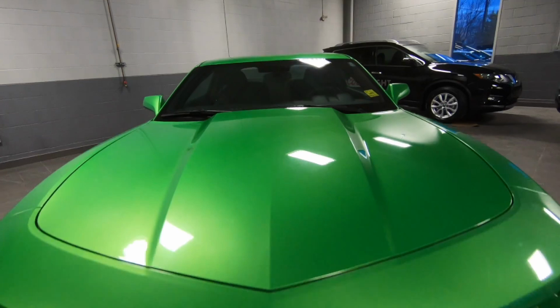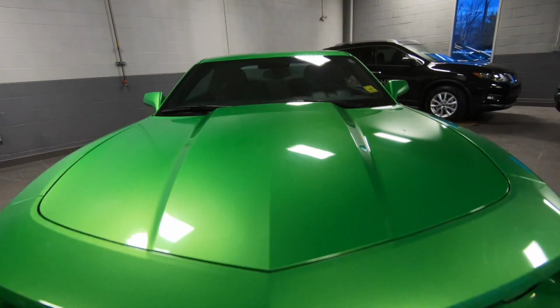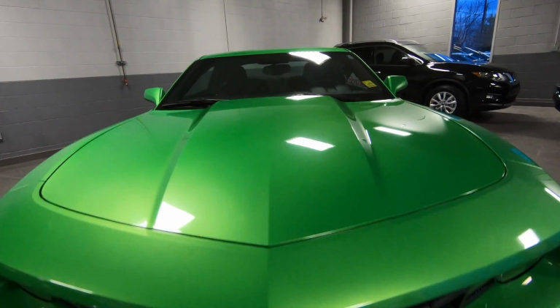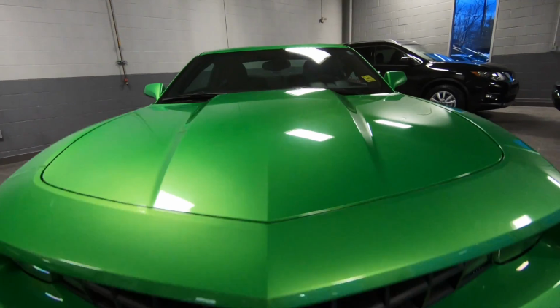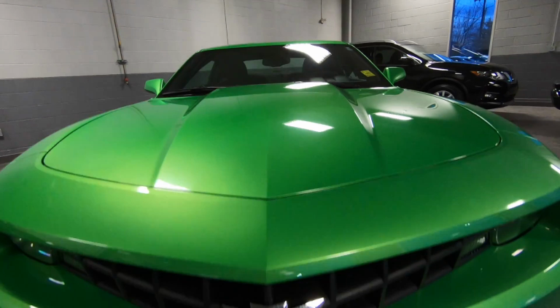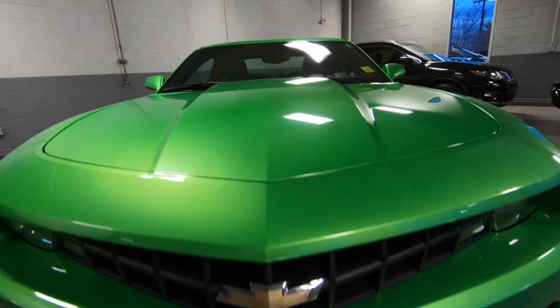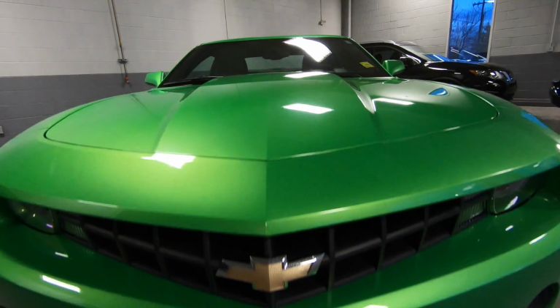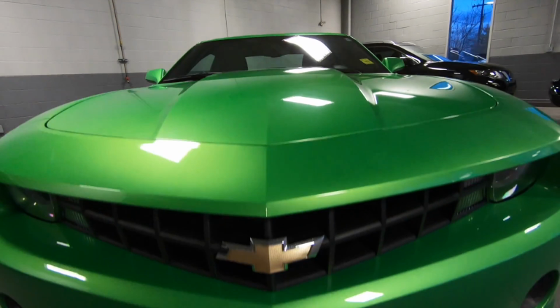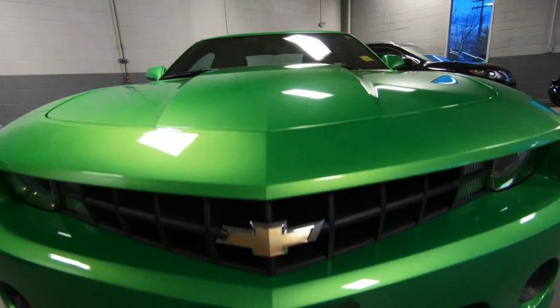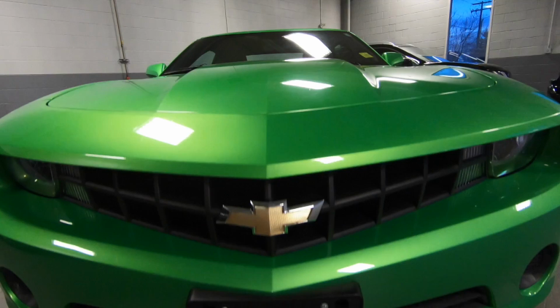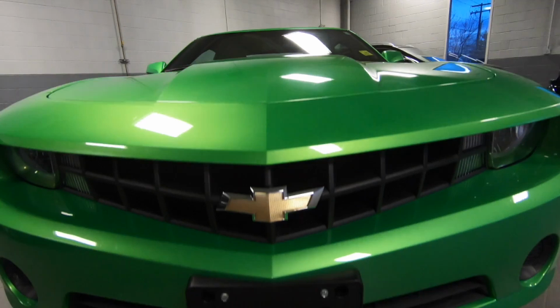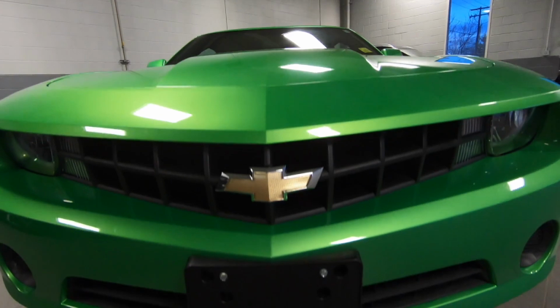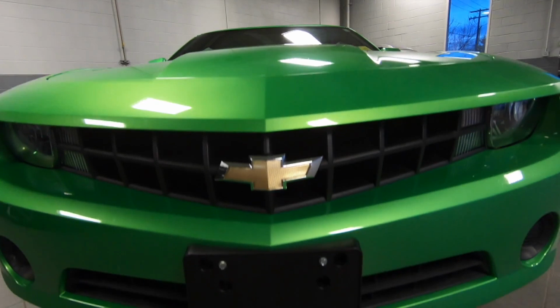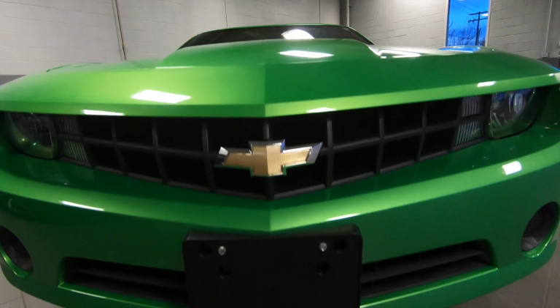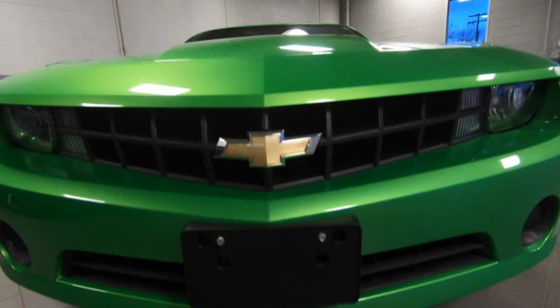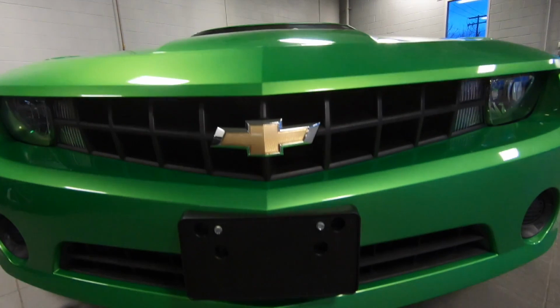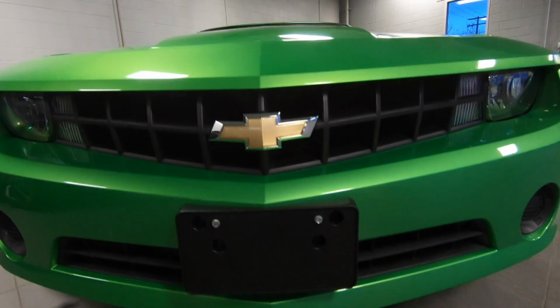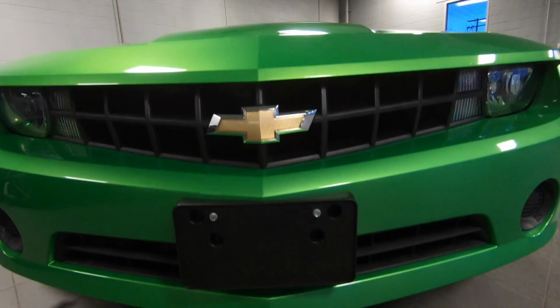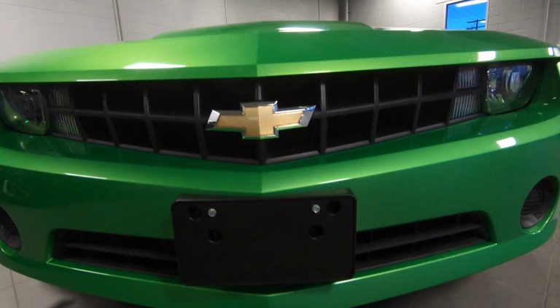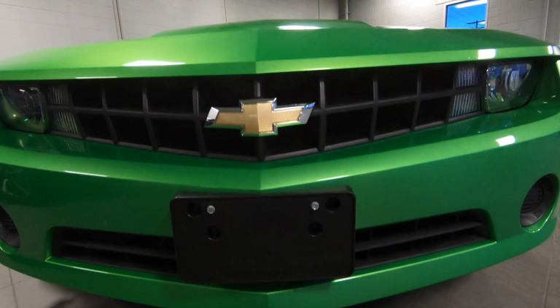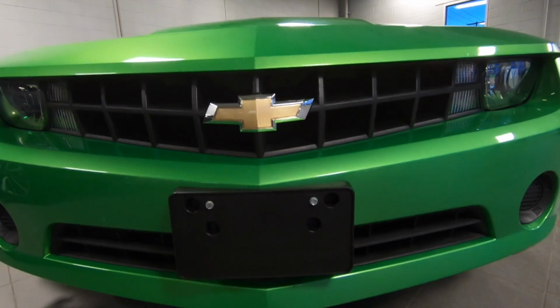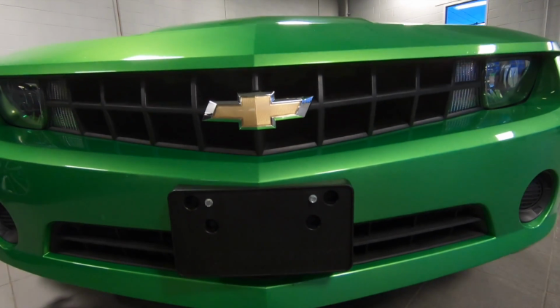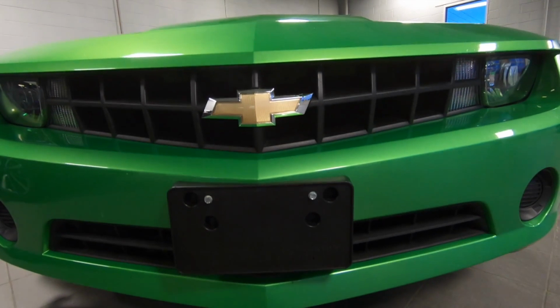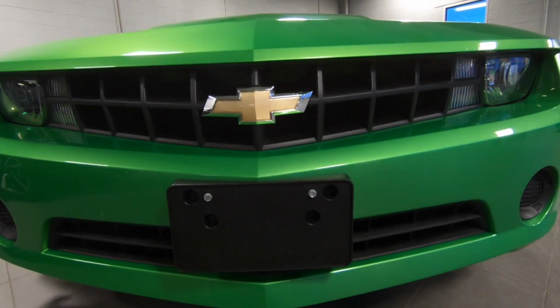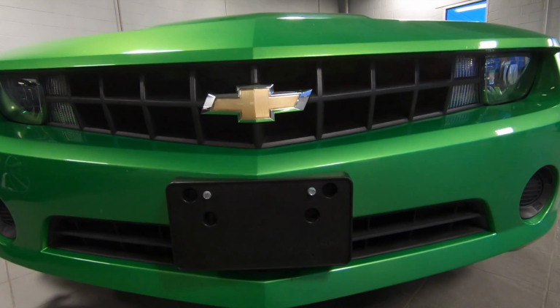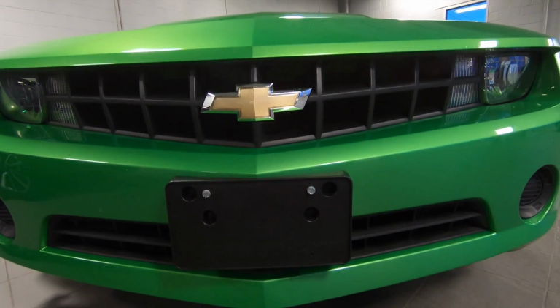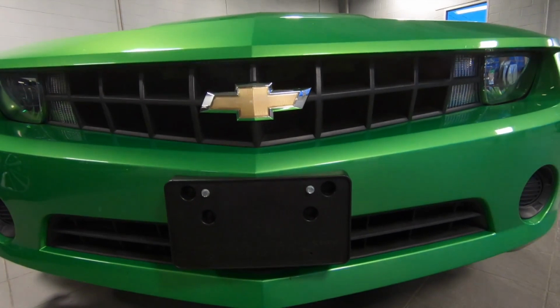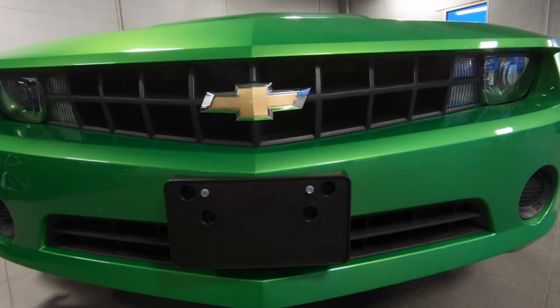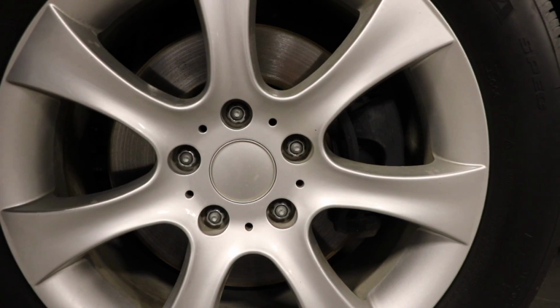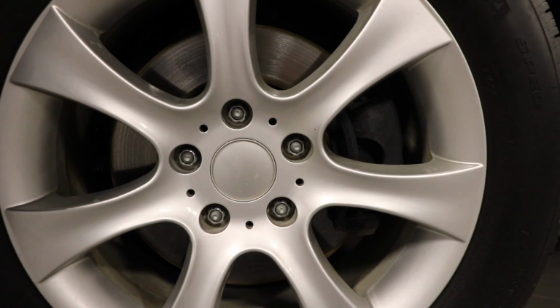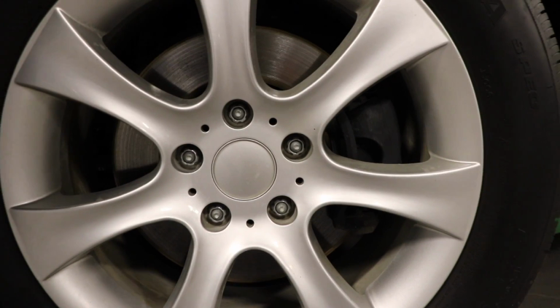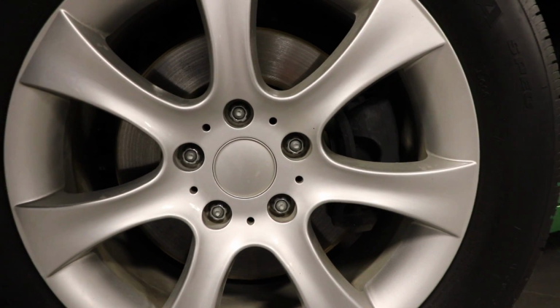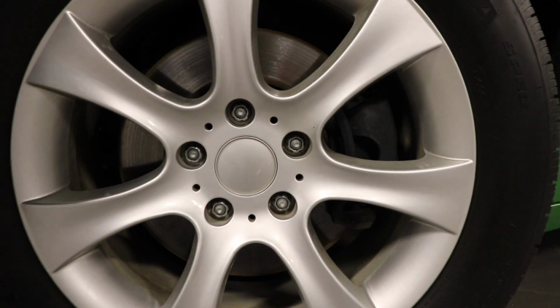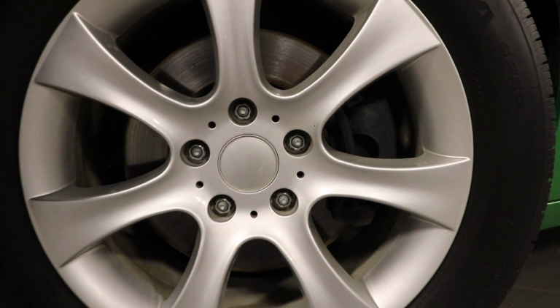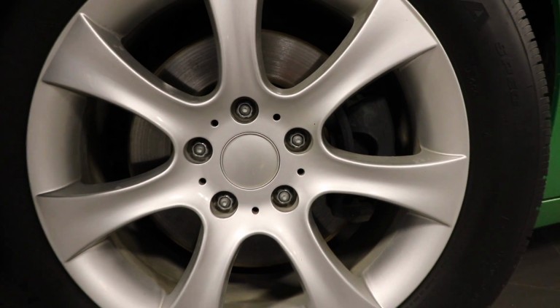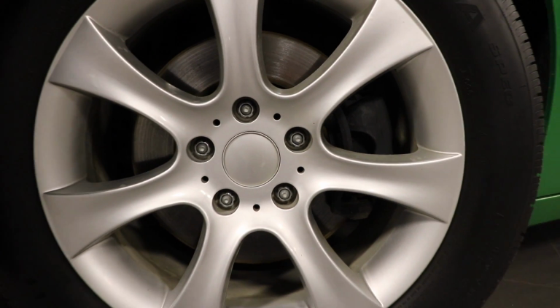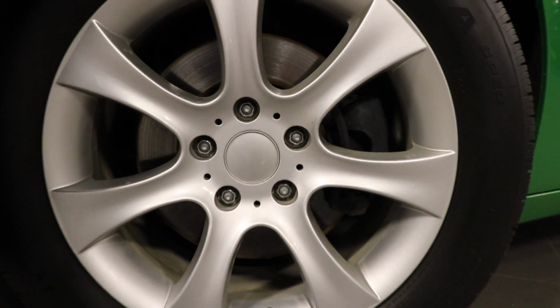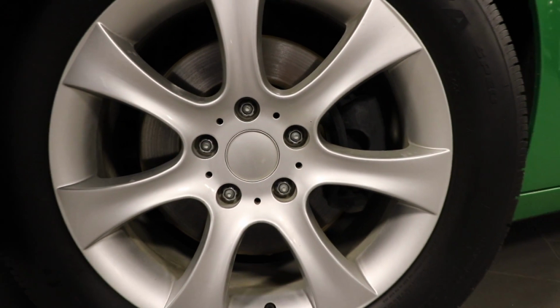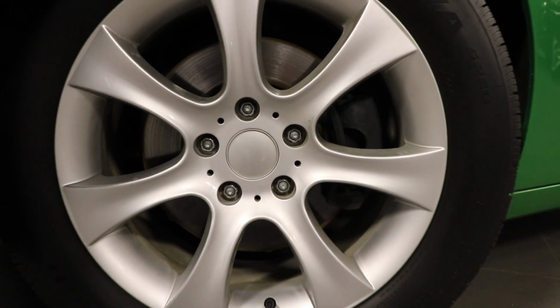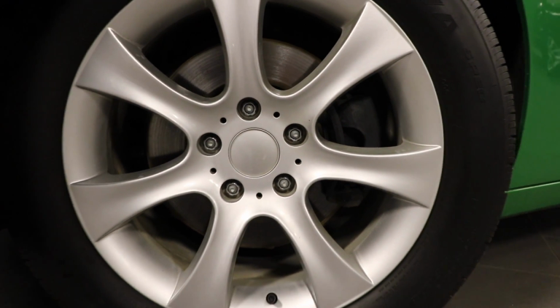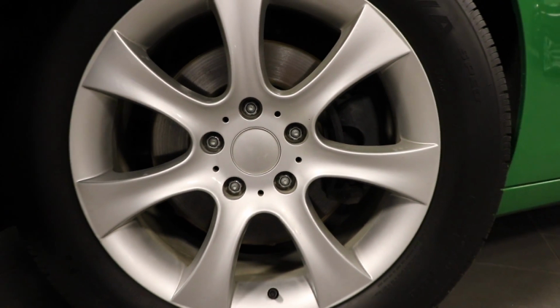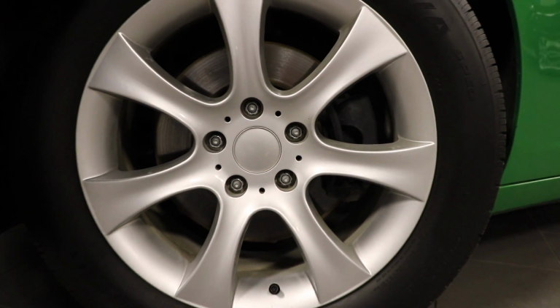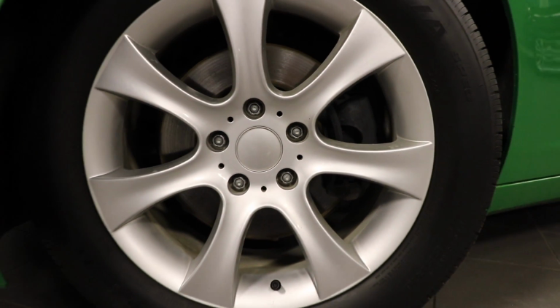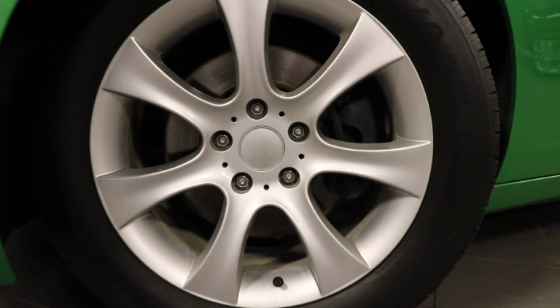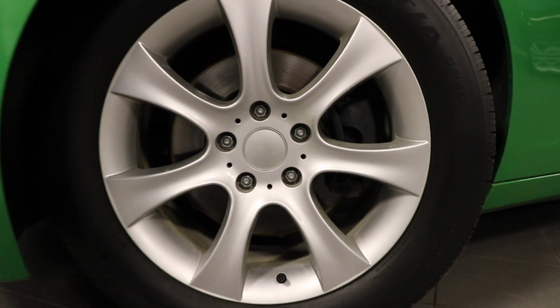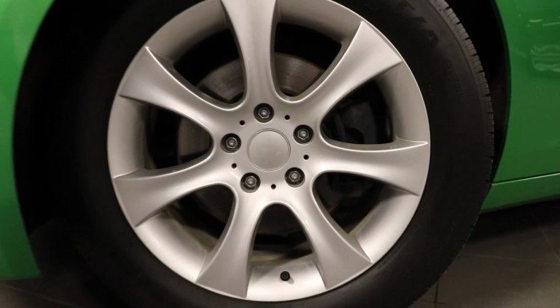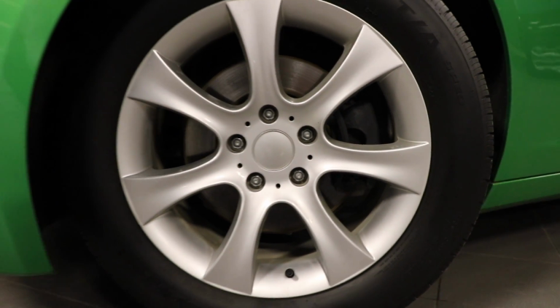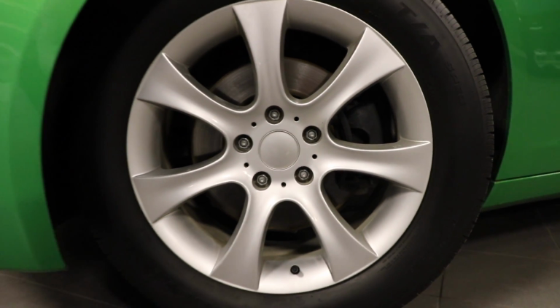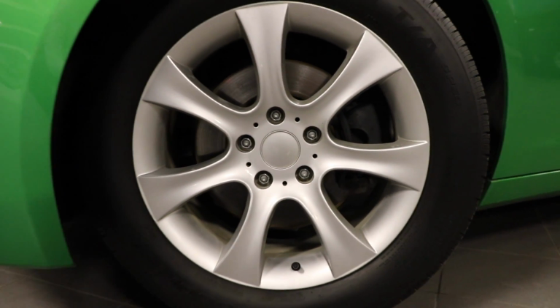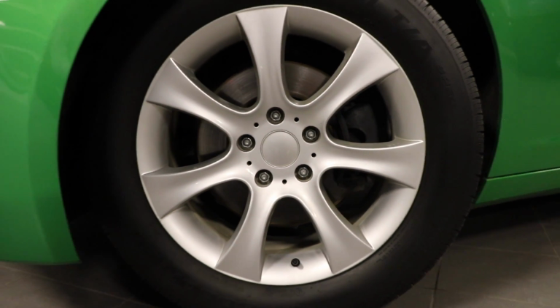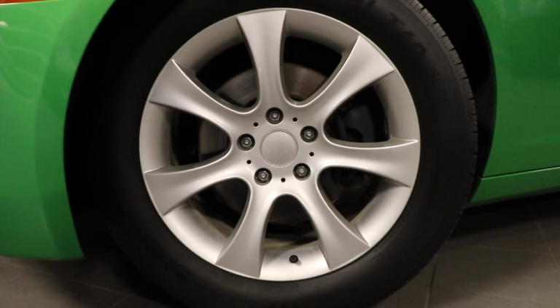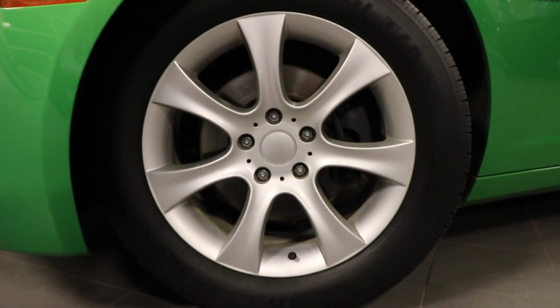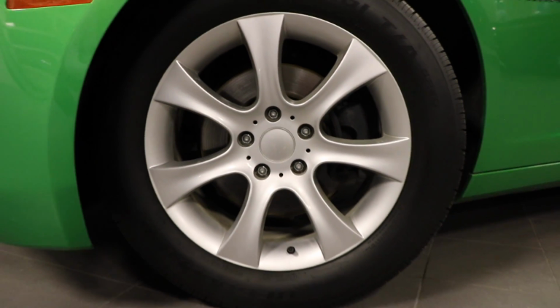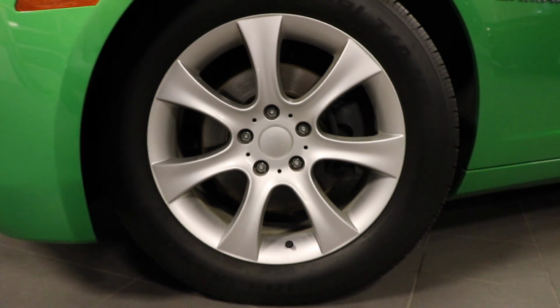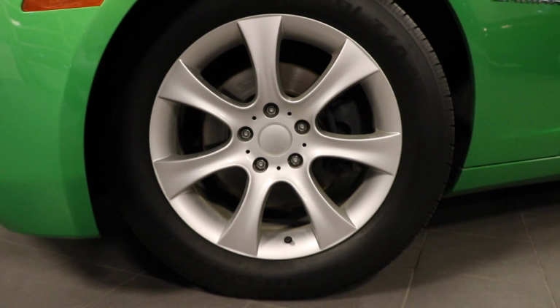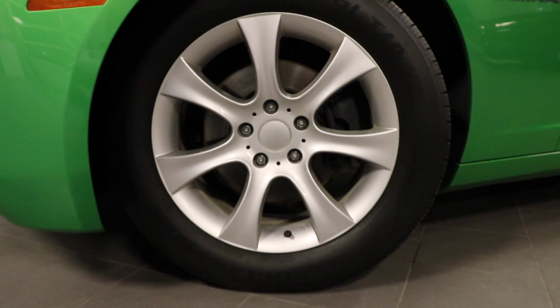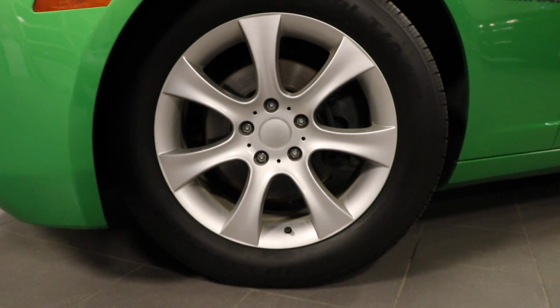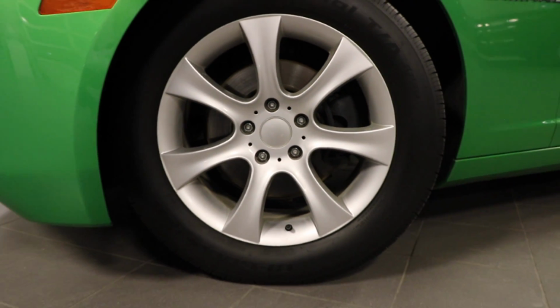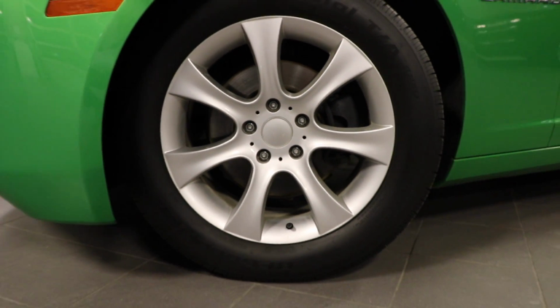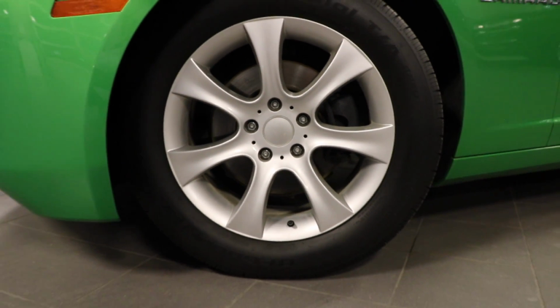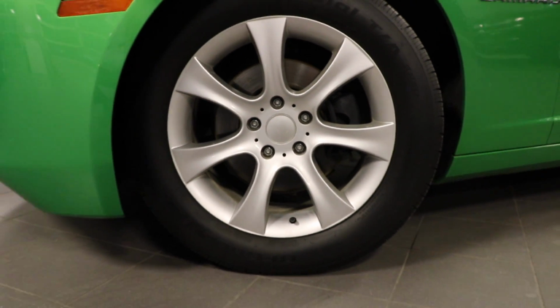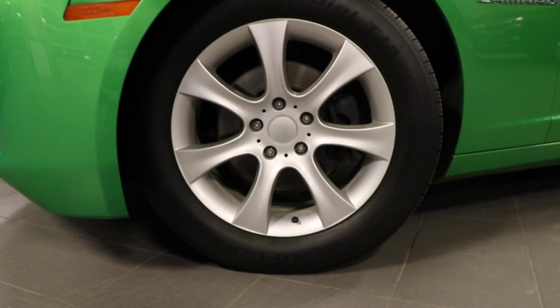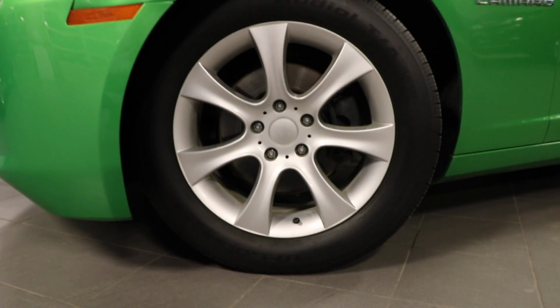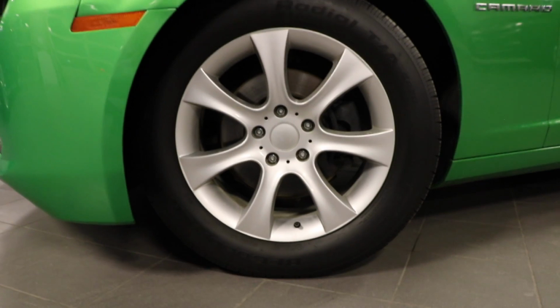If you're going to have that much power, you better have something that's going to stop you pretty fast as well. All the brakes on this Camaro are disc brakes.